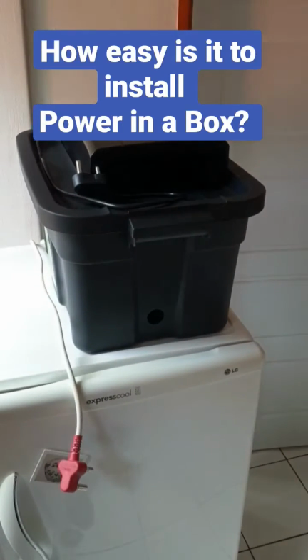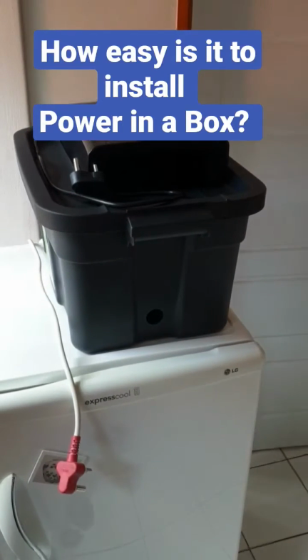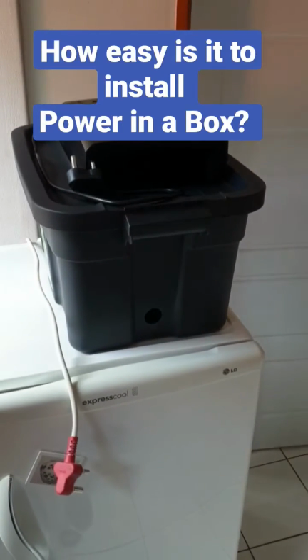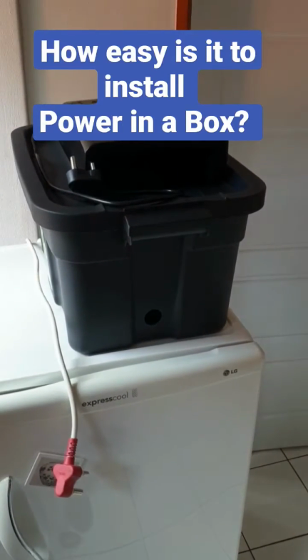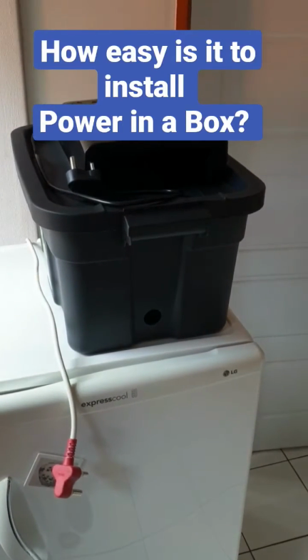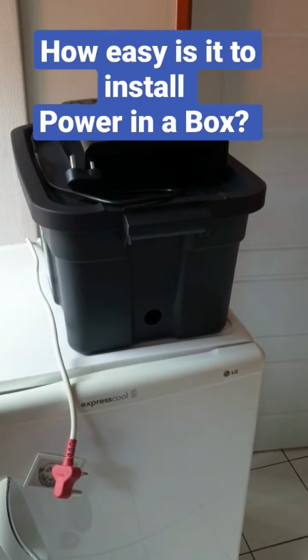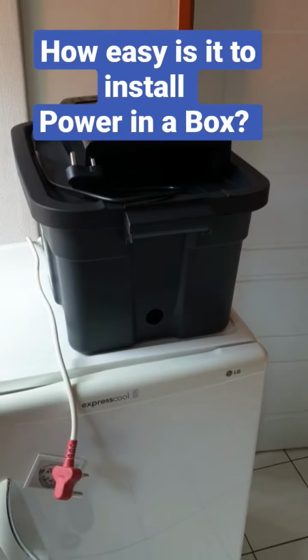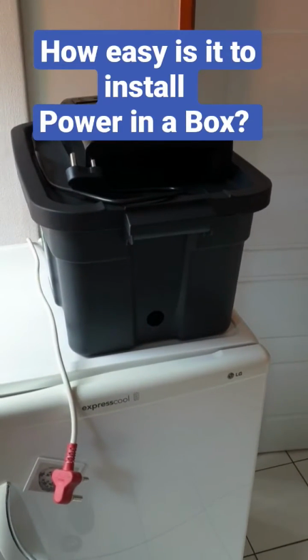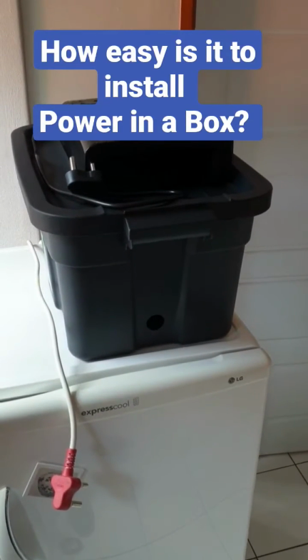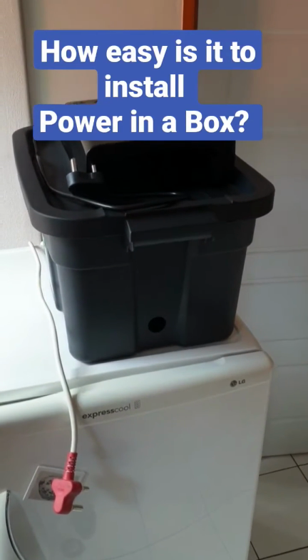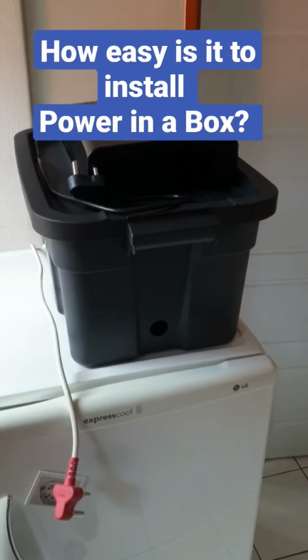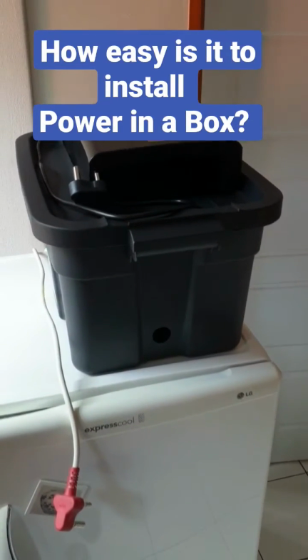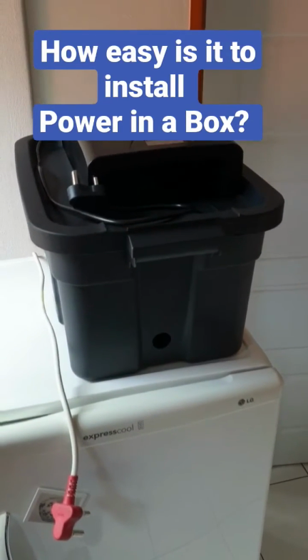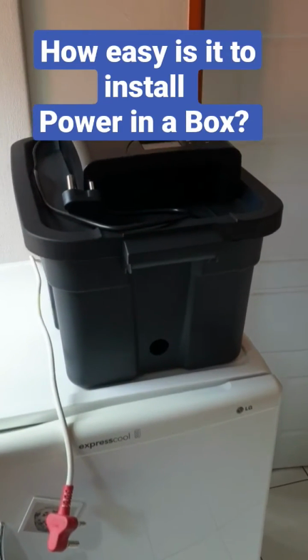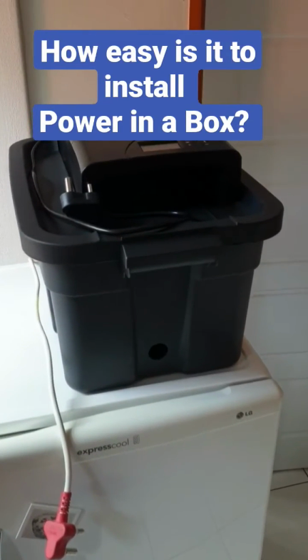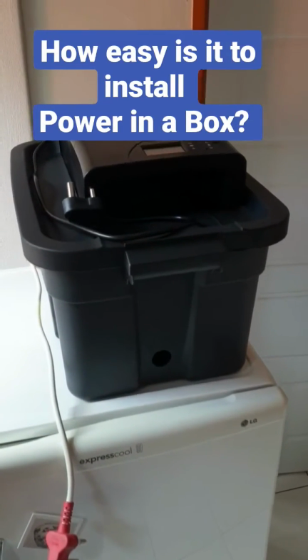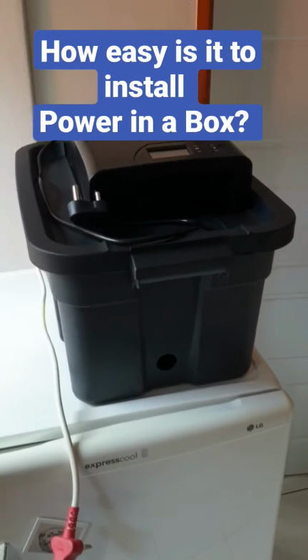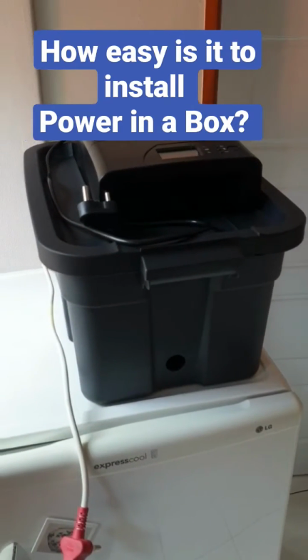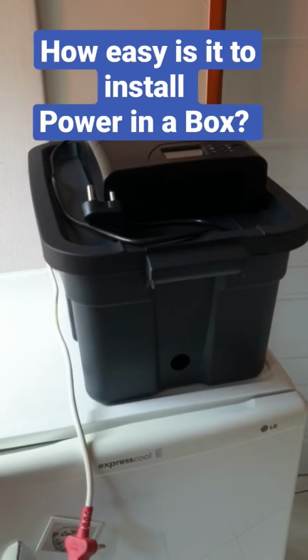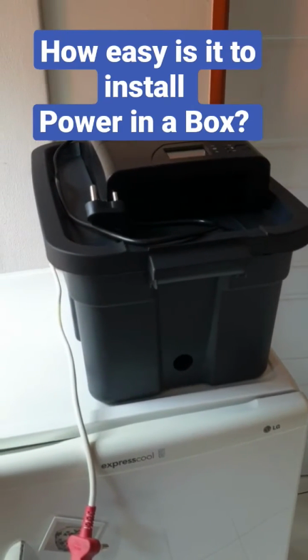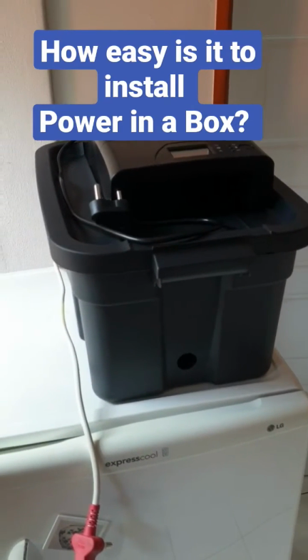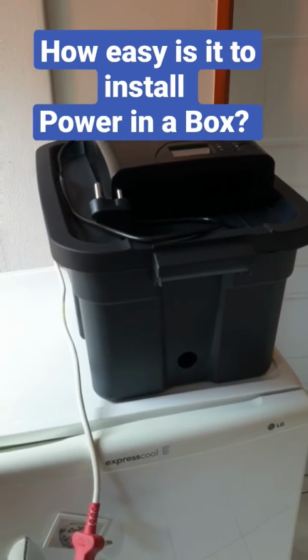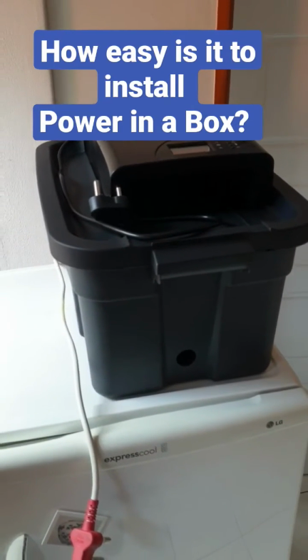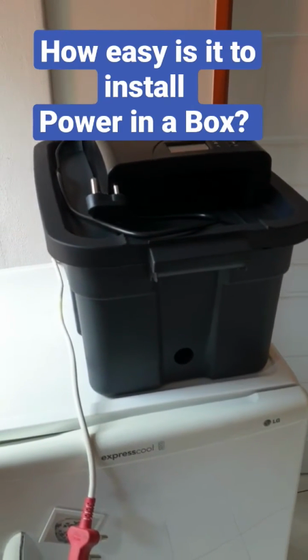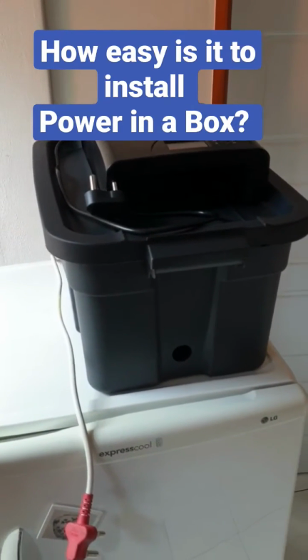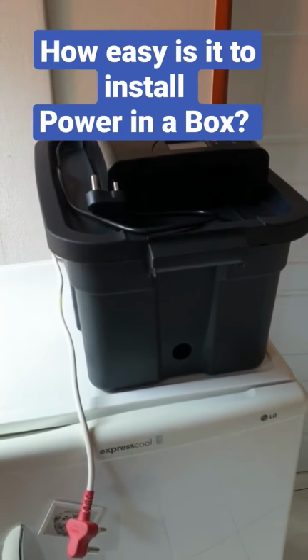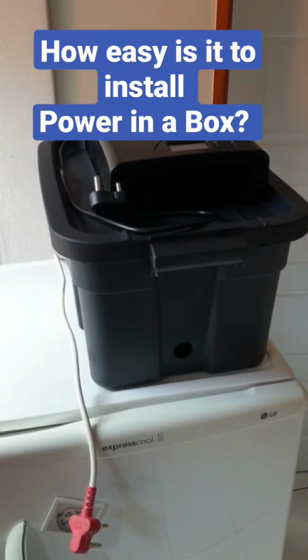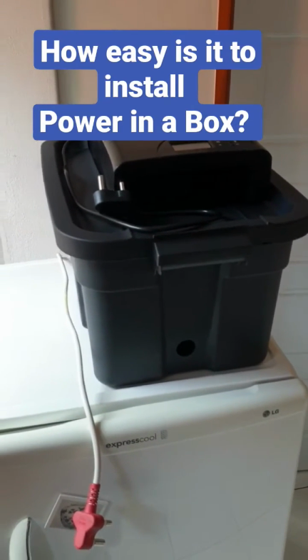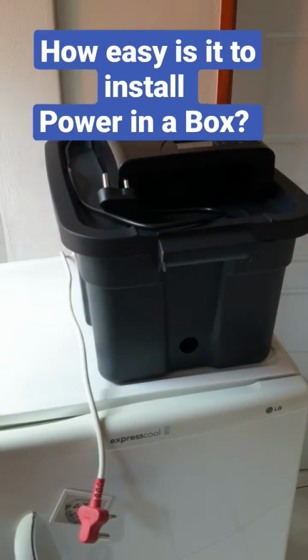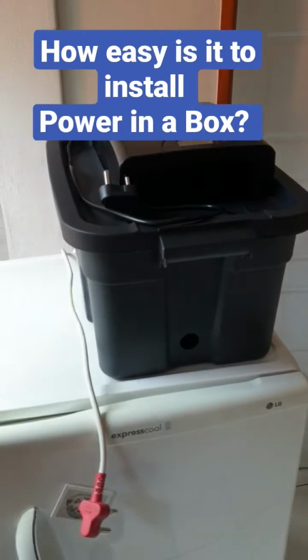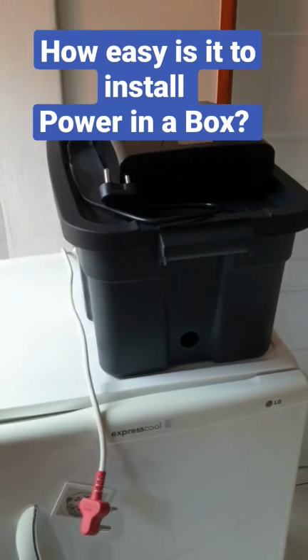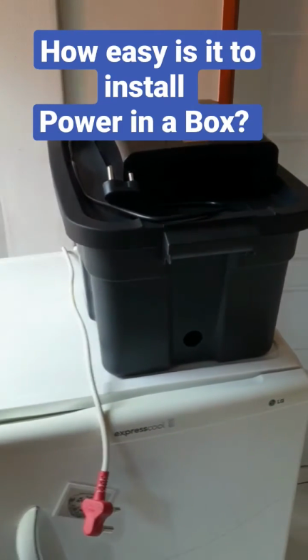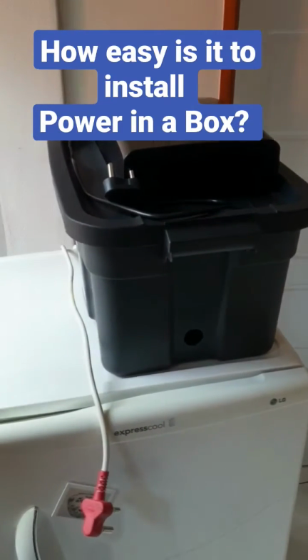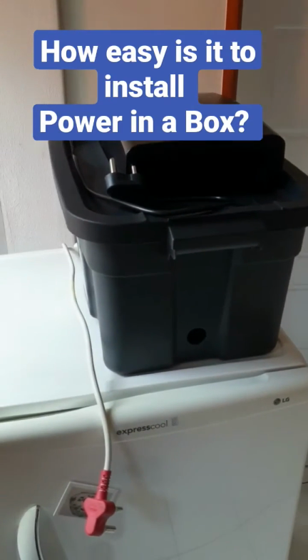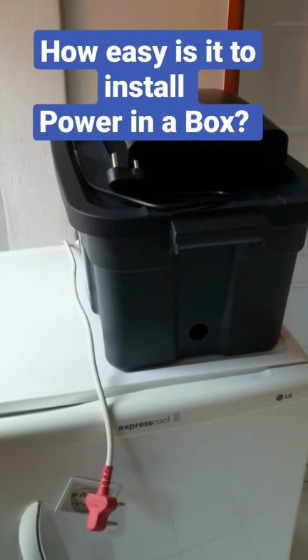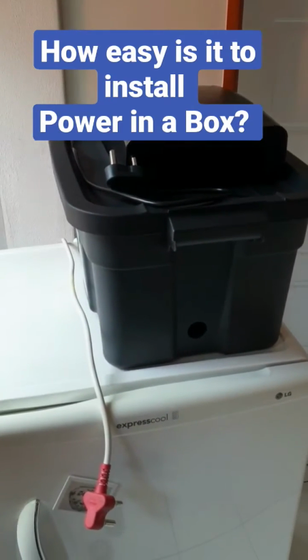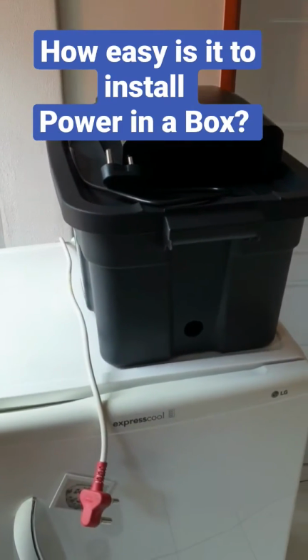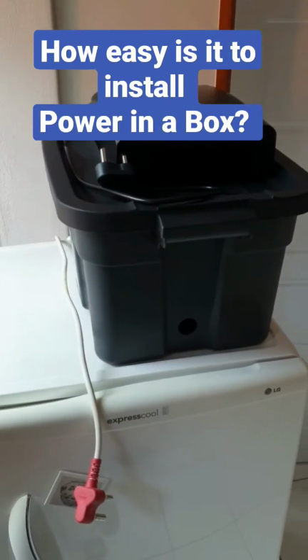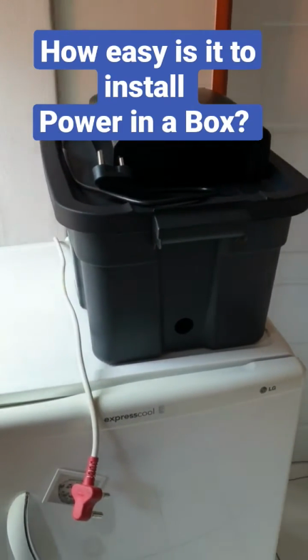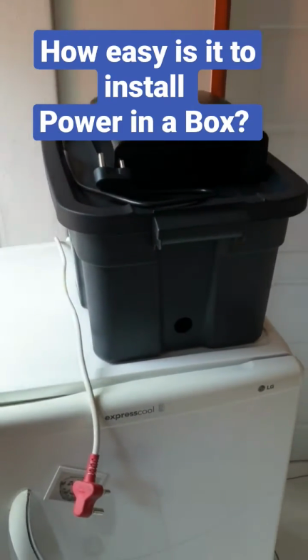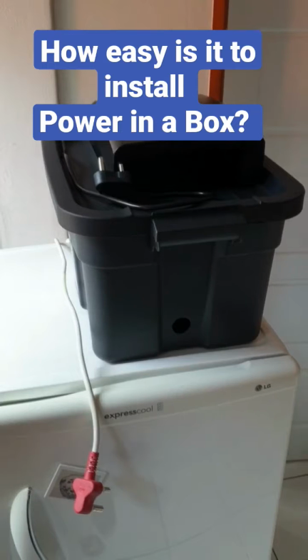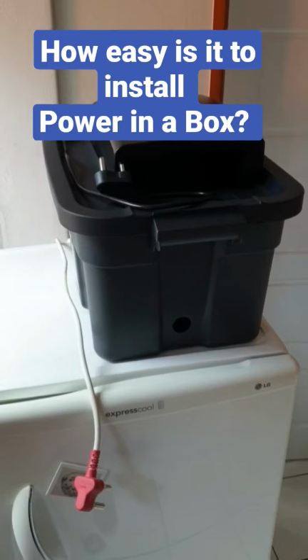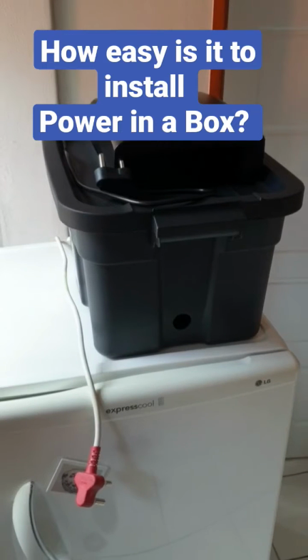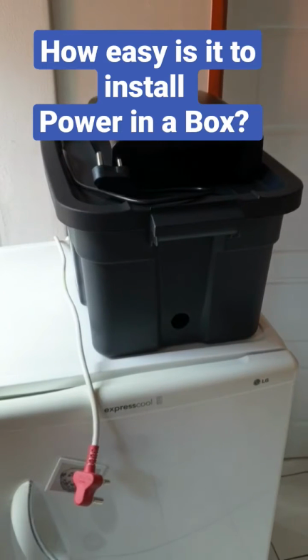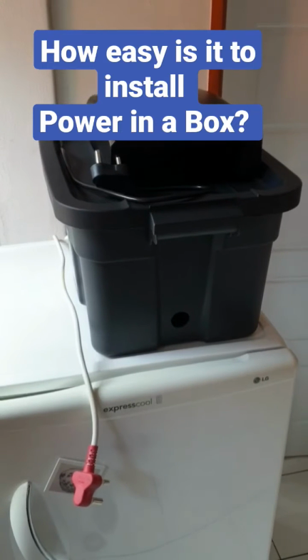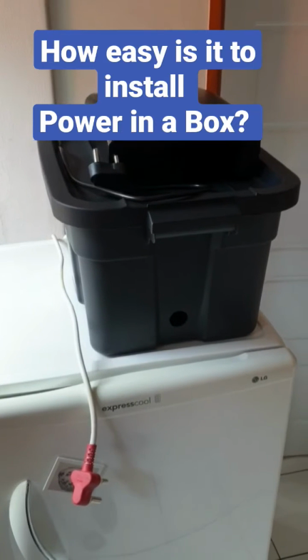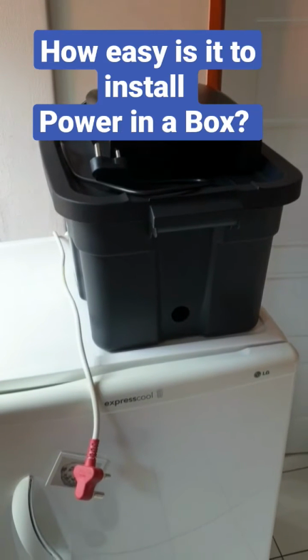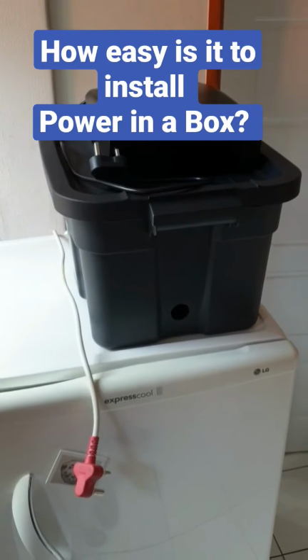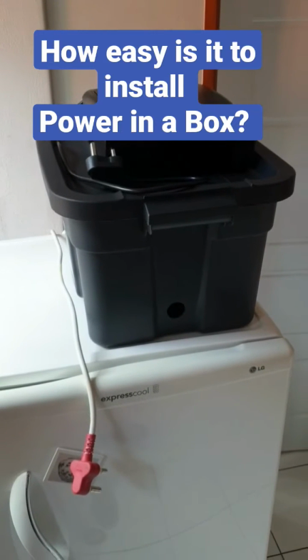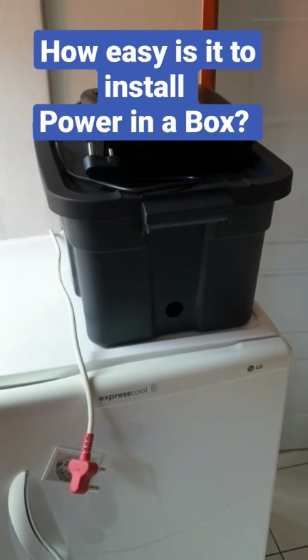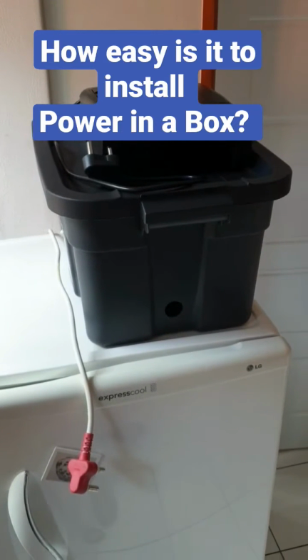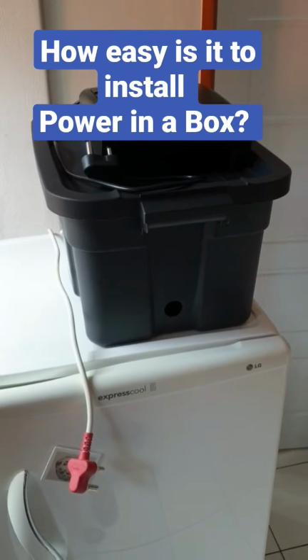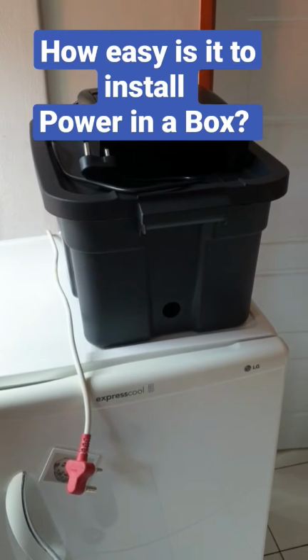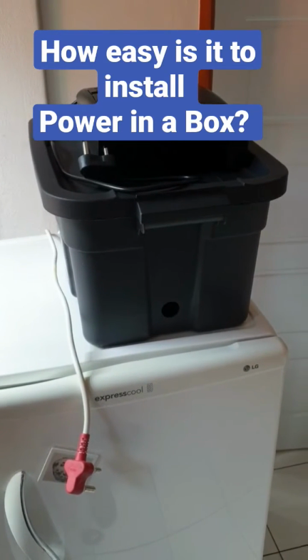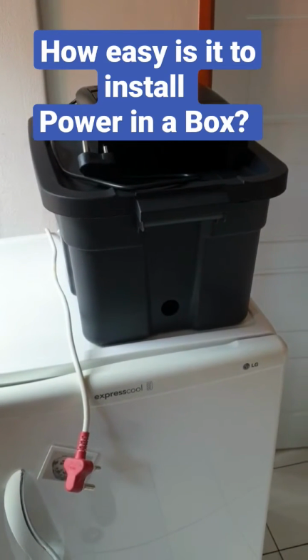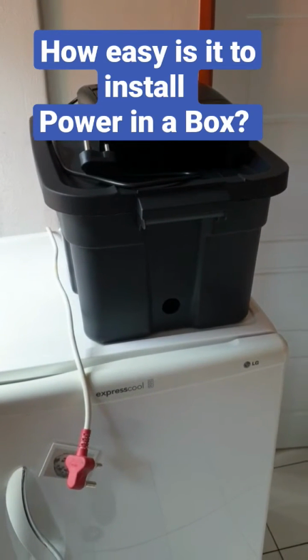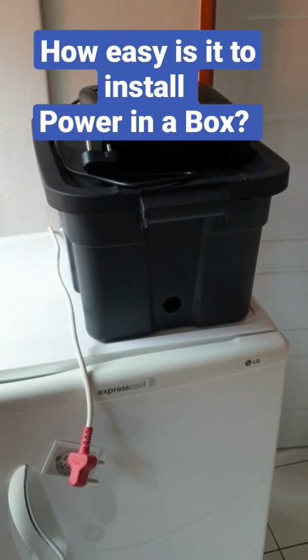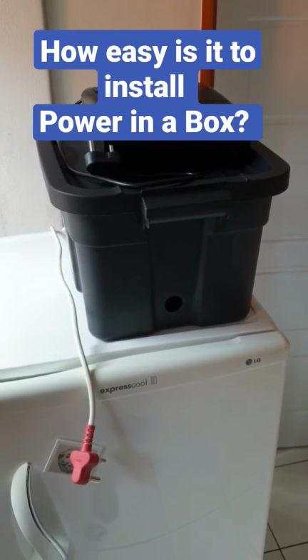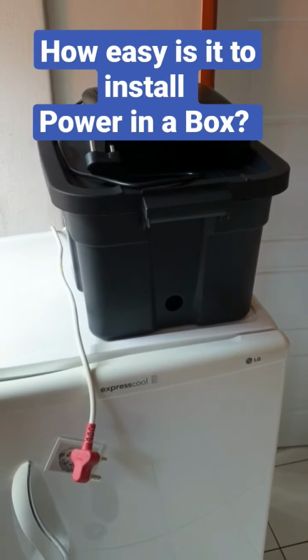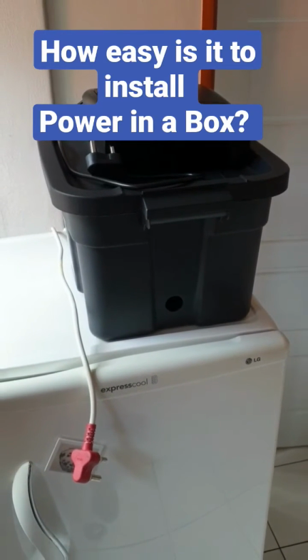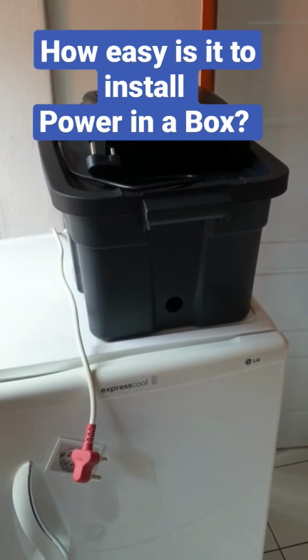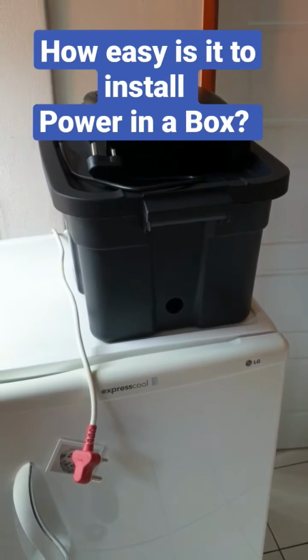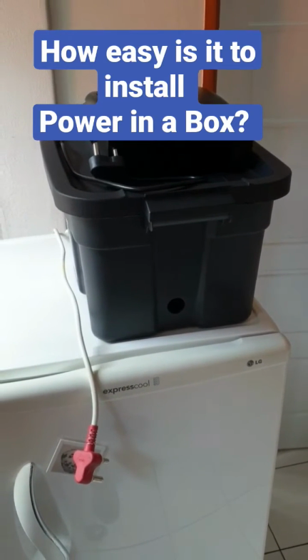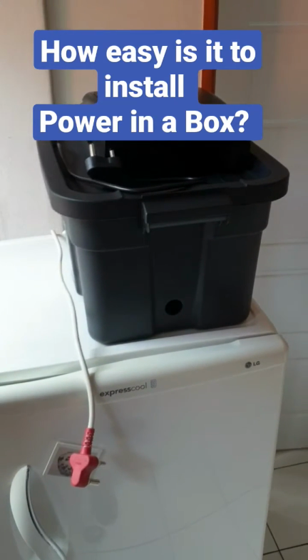How easy is it to install Power in the Box? Do you need an electrician? Do you need a technician? Do you need a handyman? The answer is no.